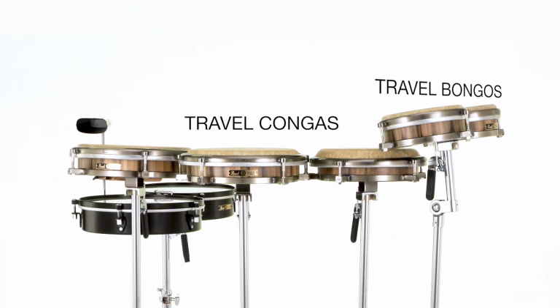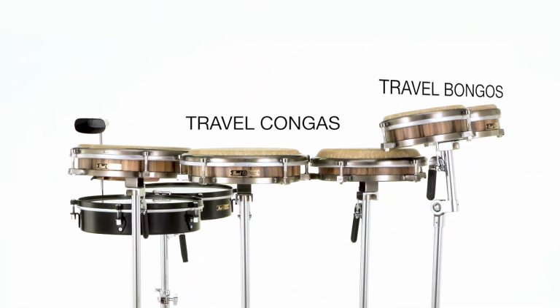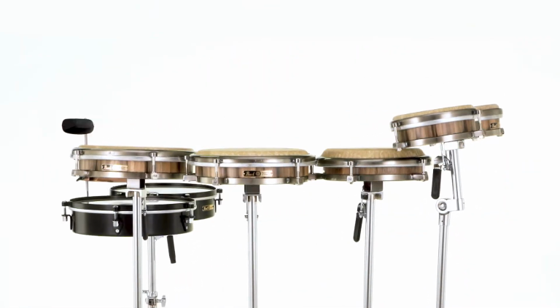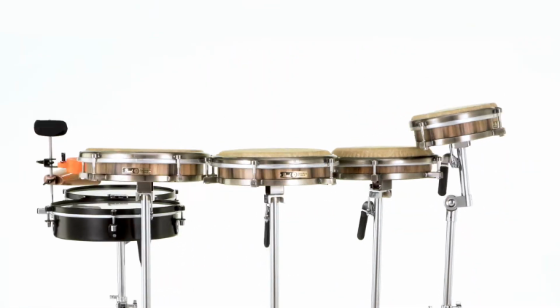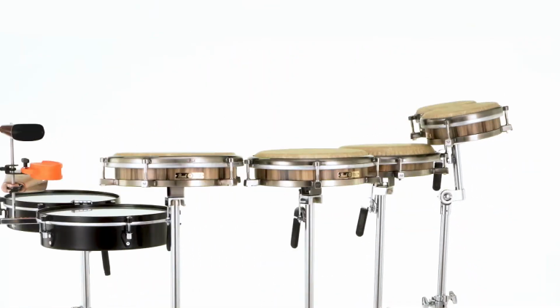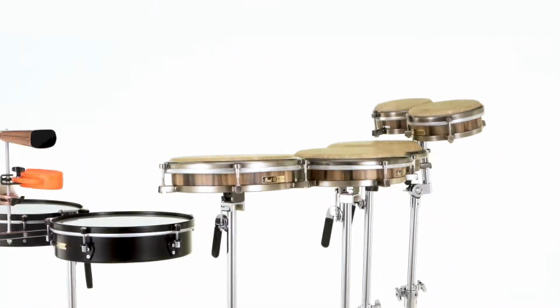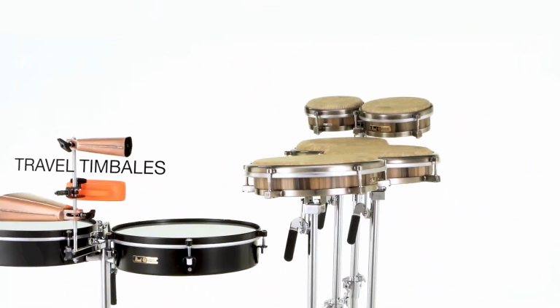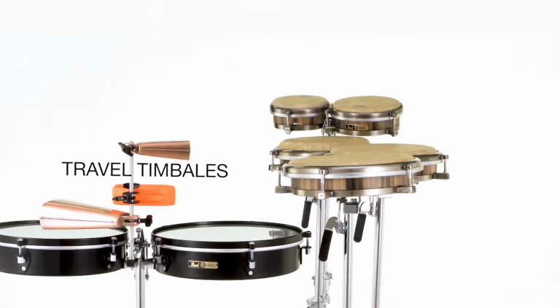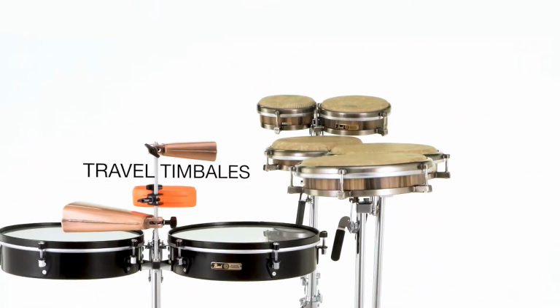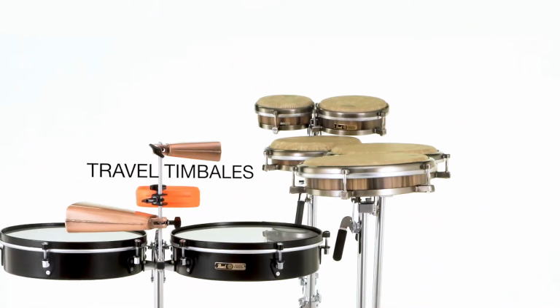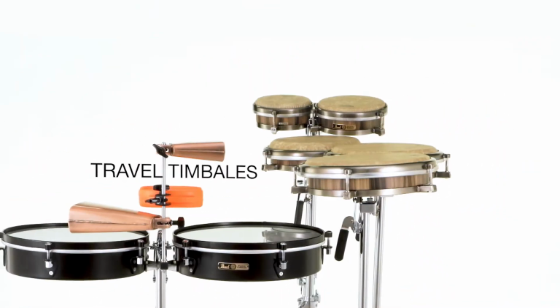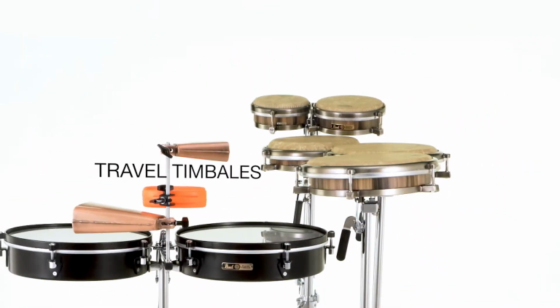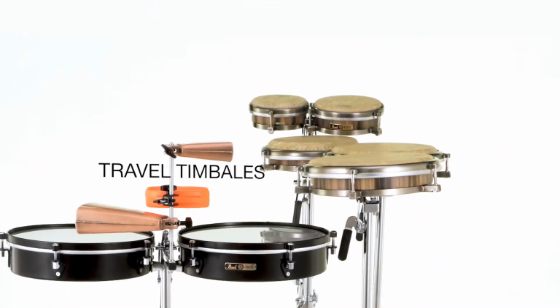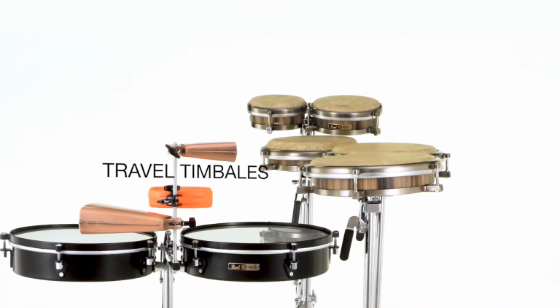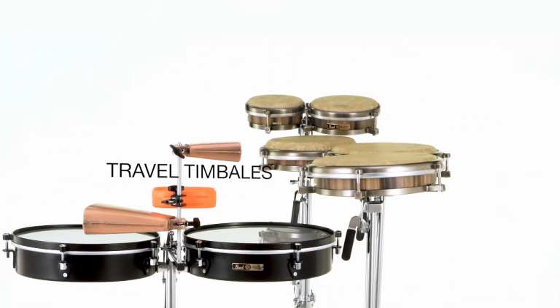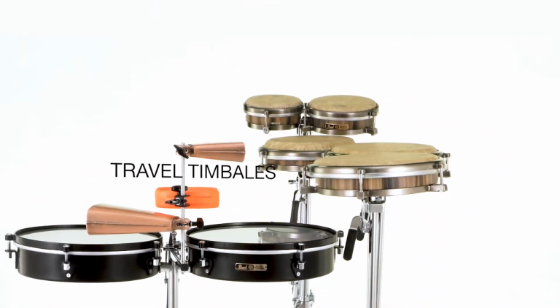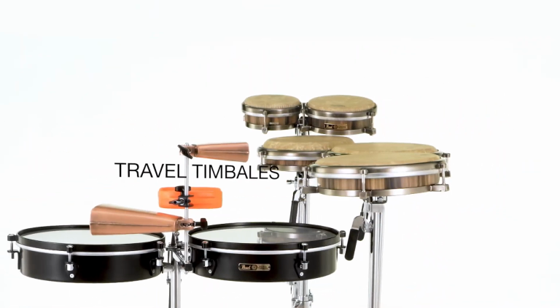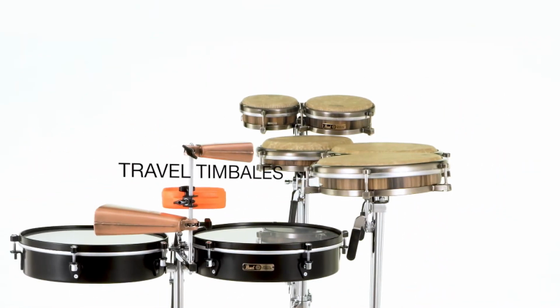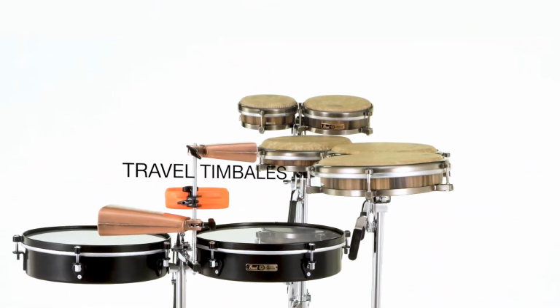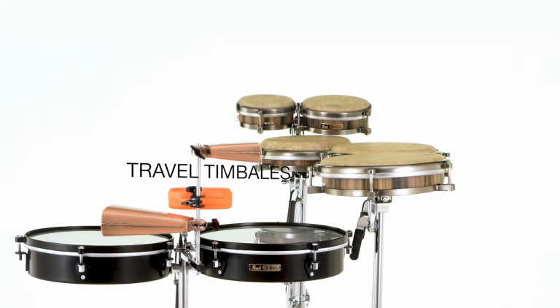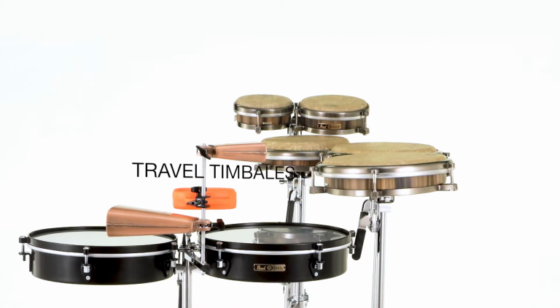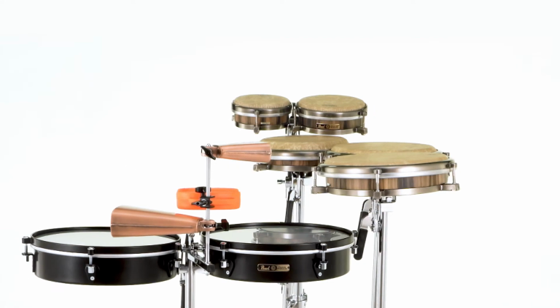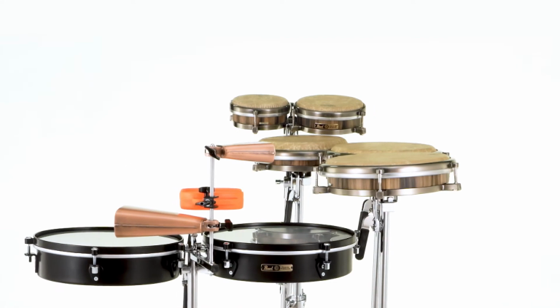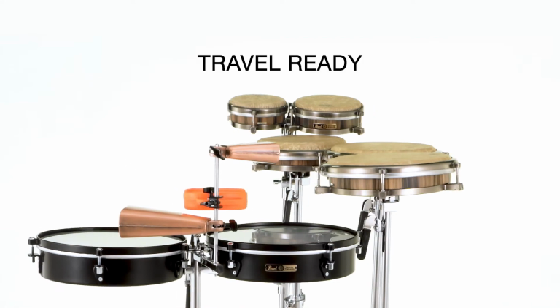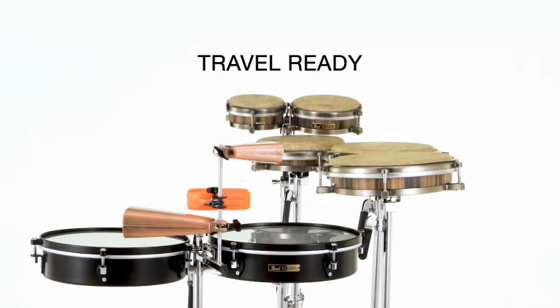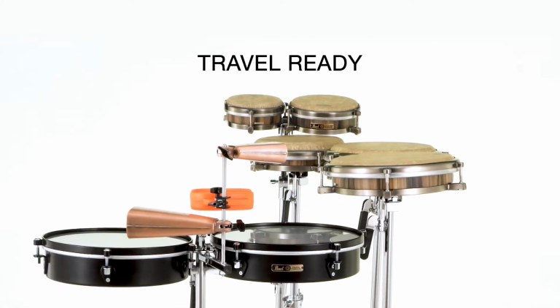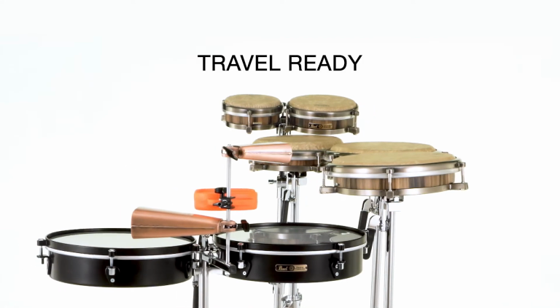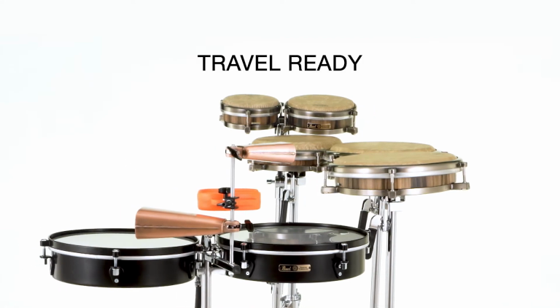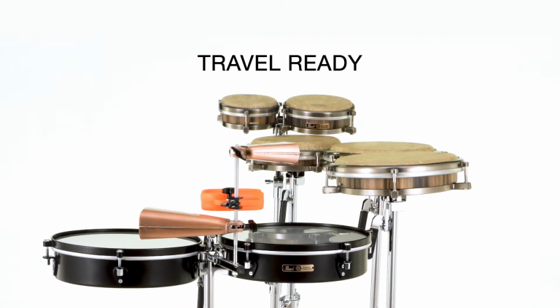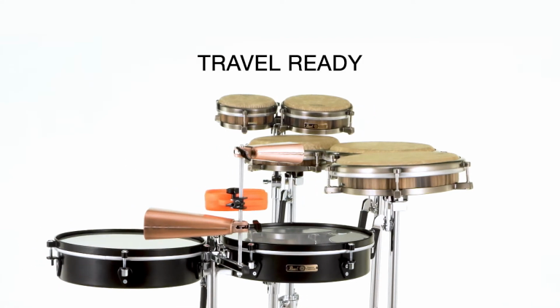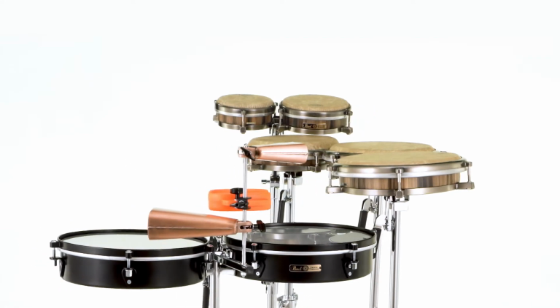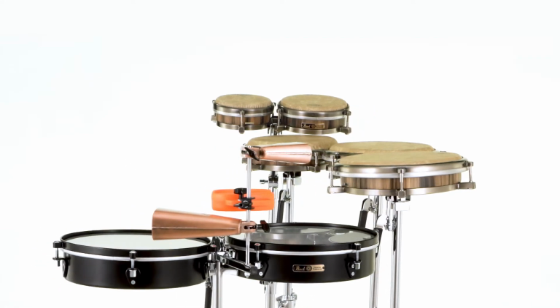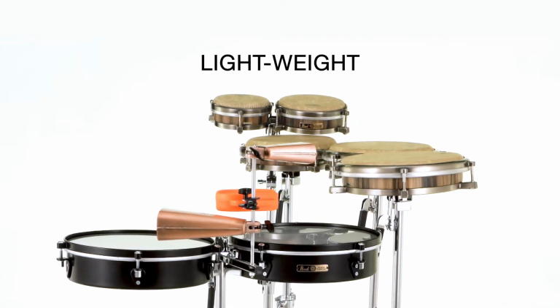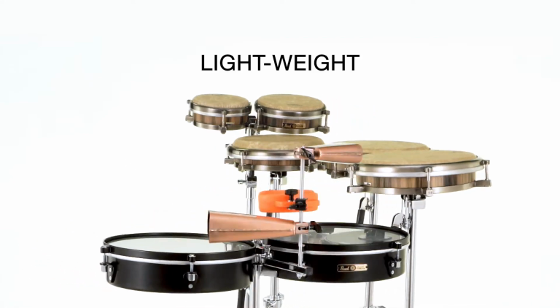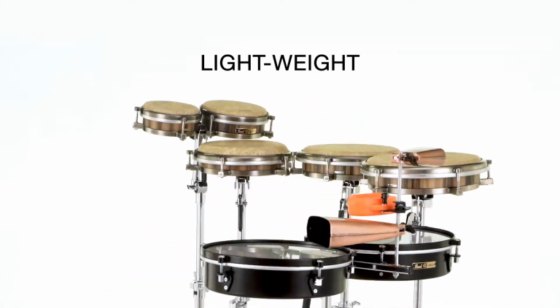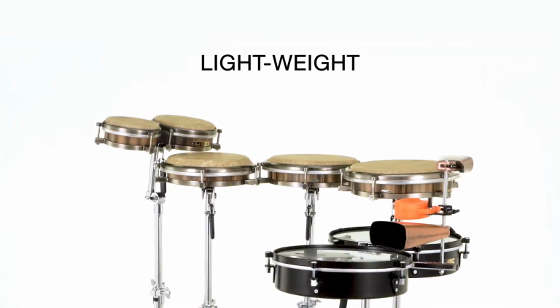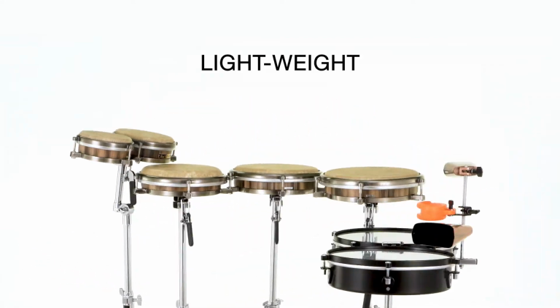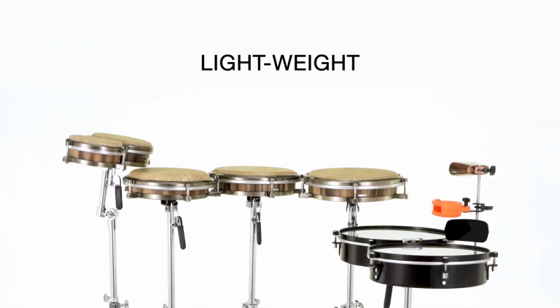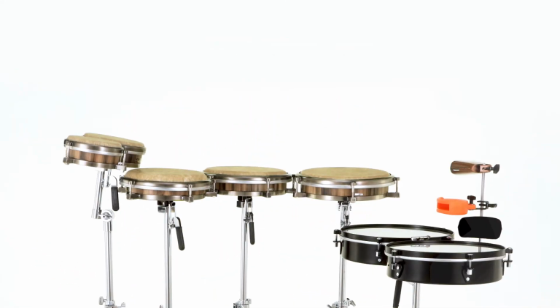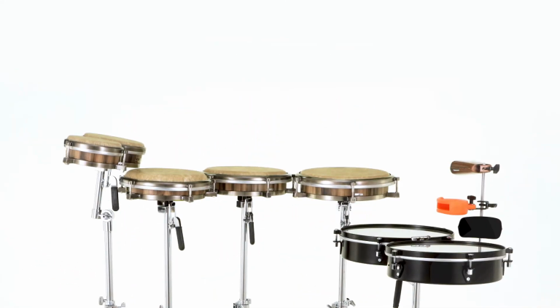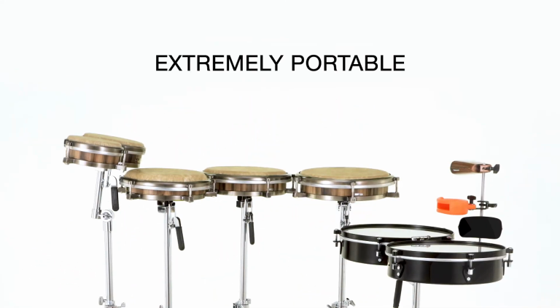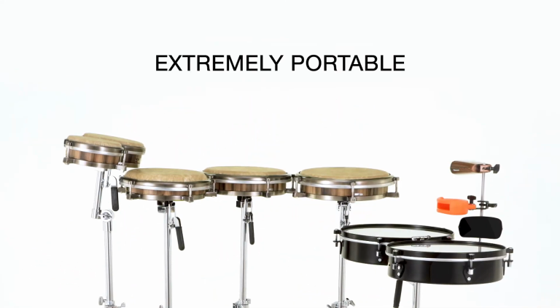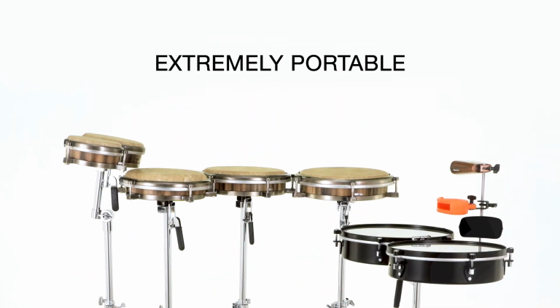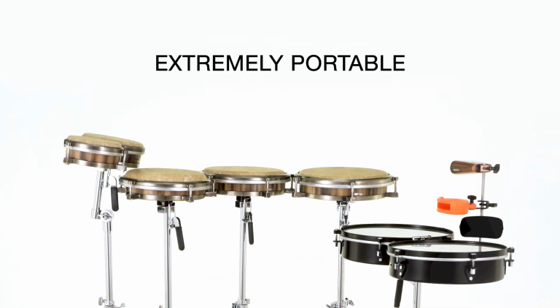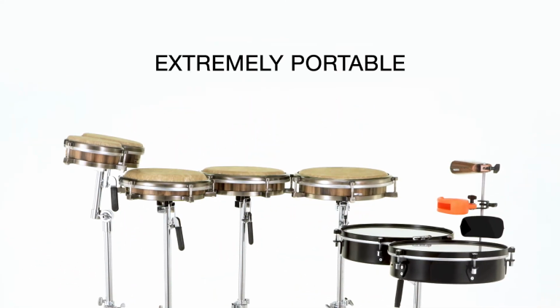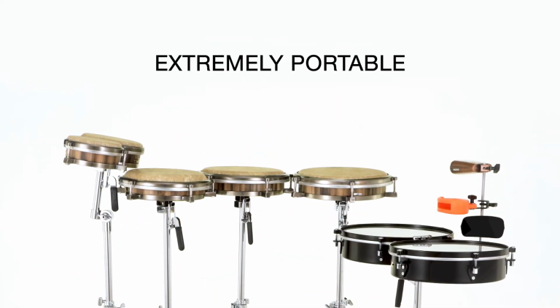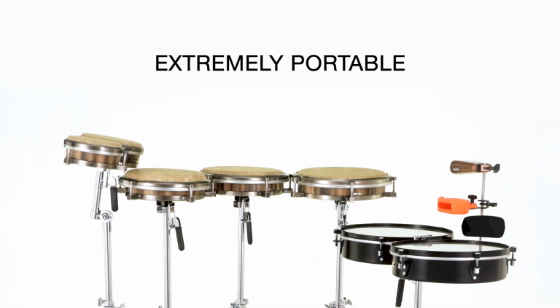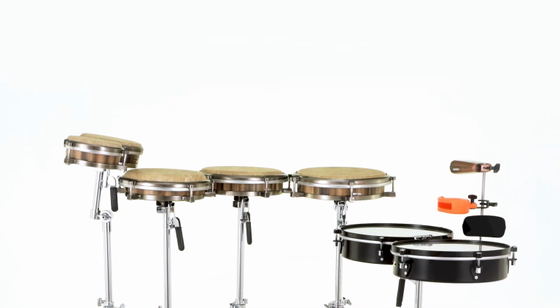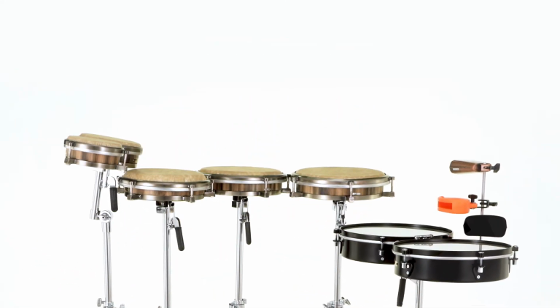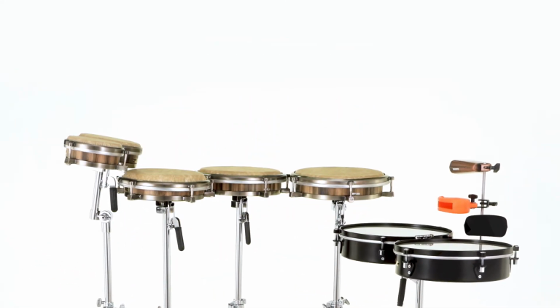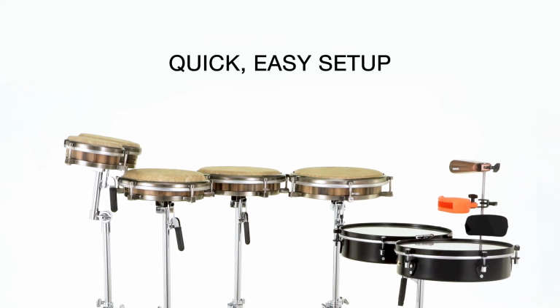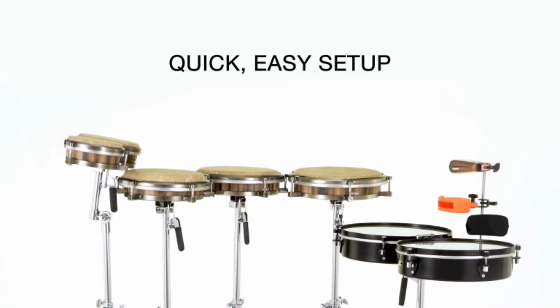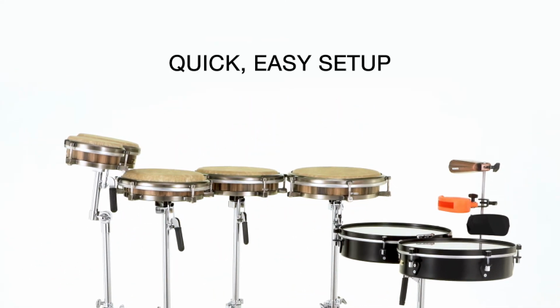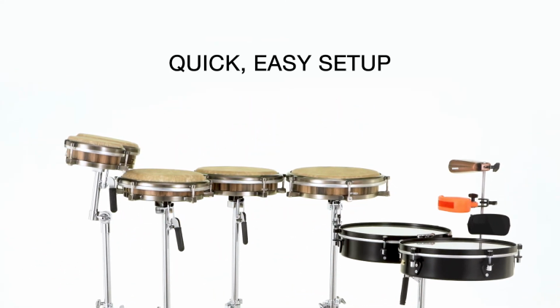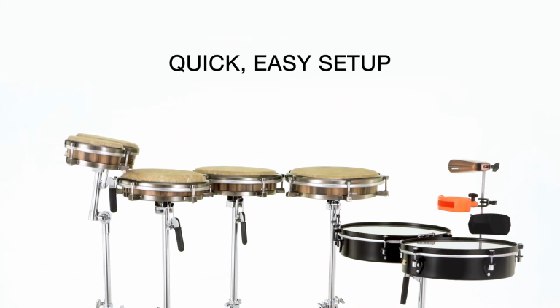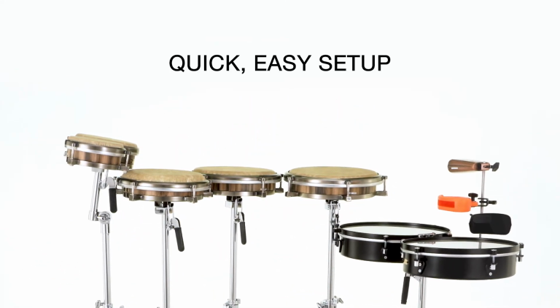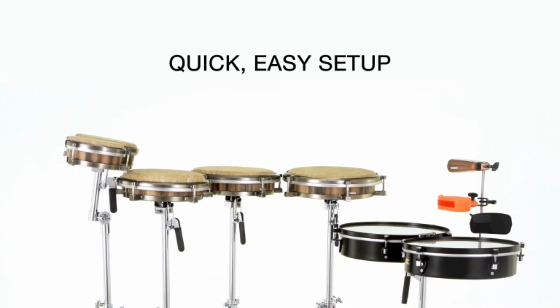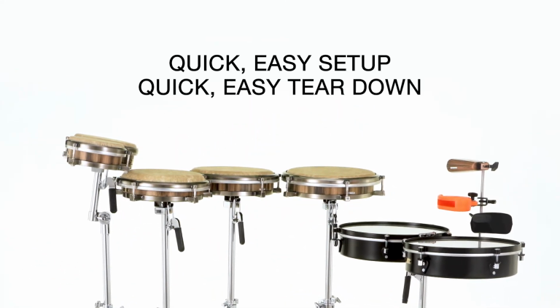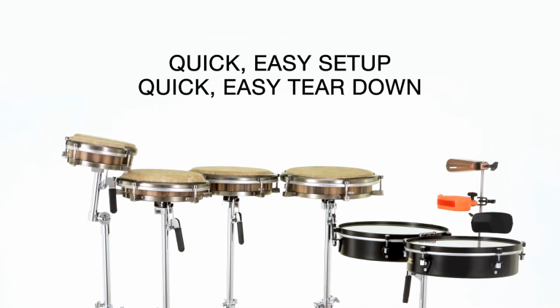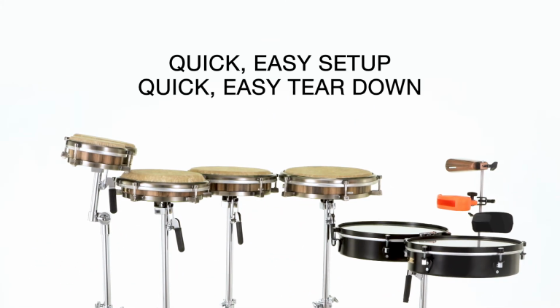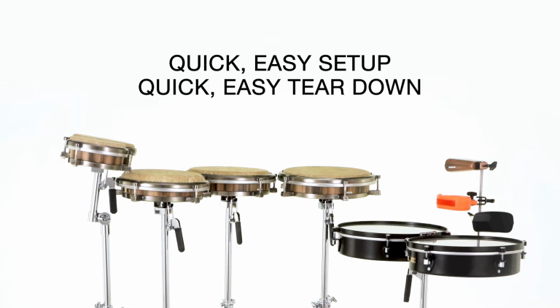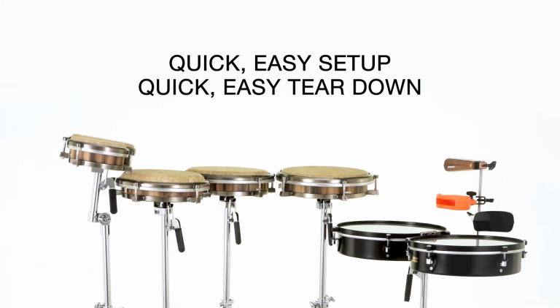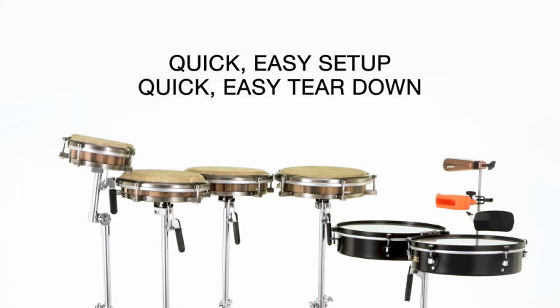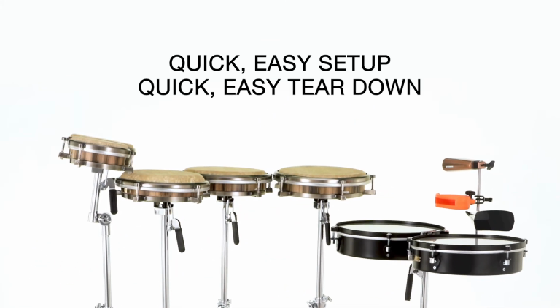The entire portable family of travel congas, bongos, and timbales are perfect for the working percussionist and make setup and tear down the easiest part of the gig.